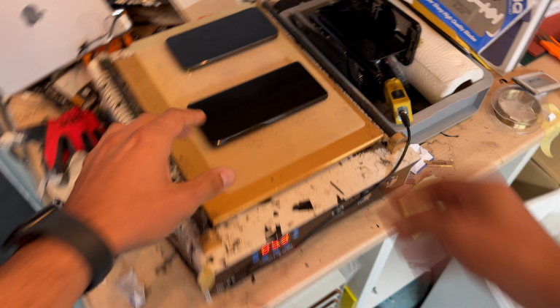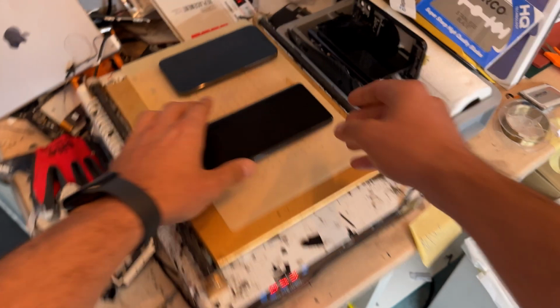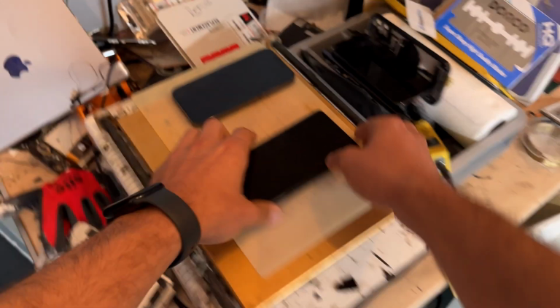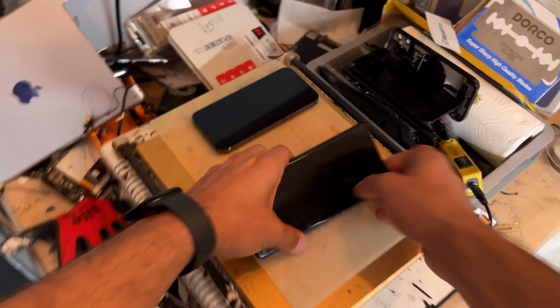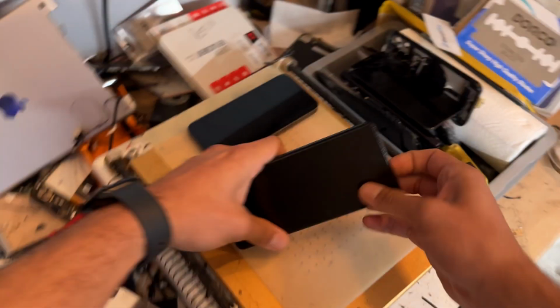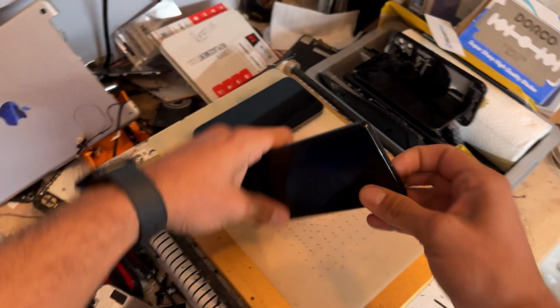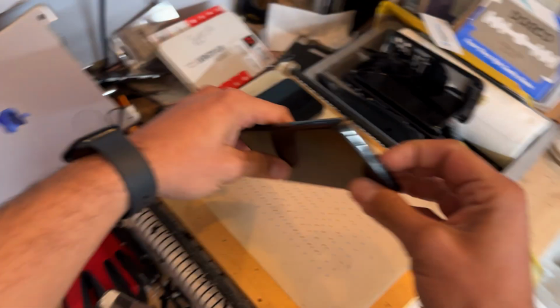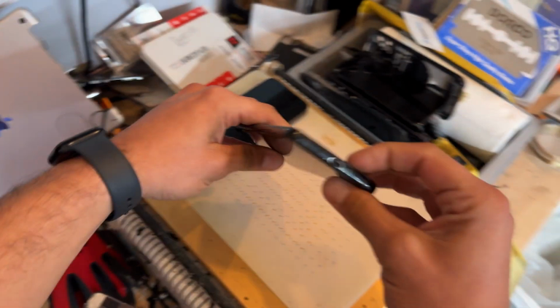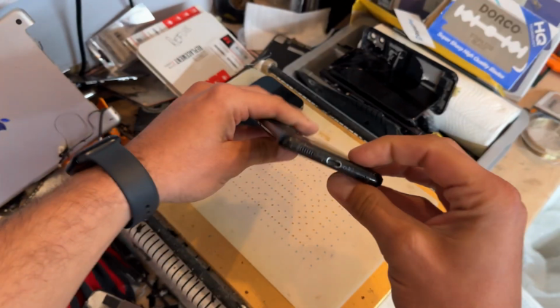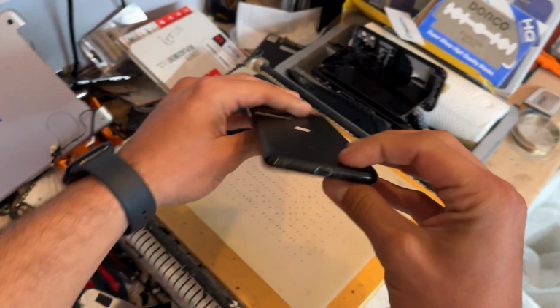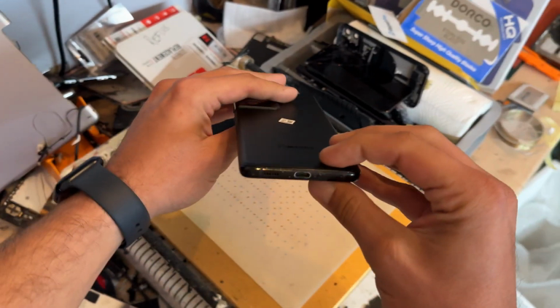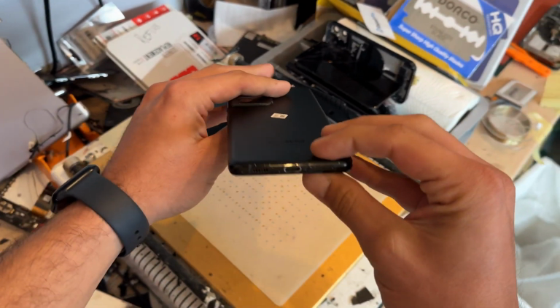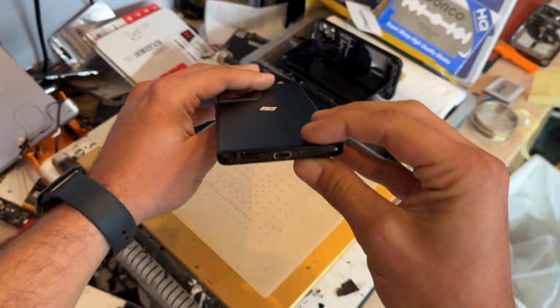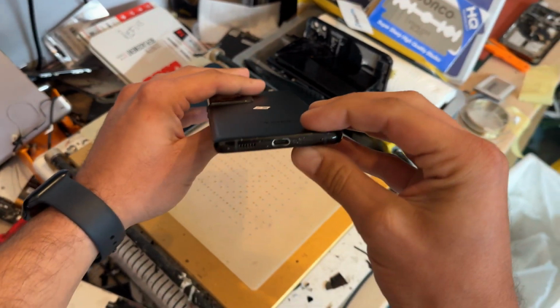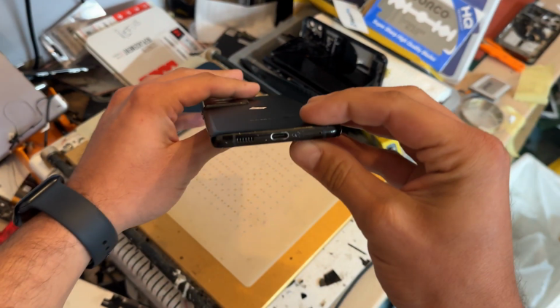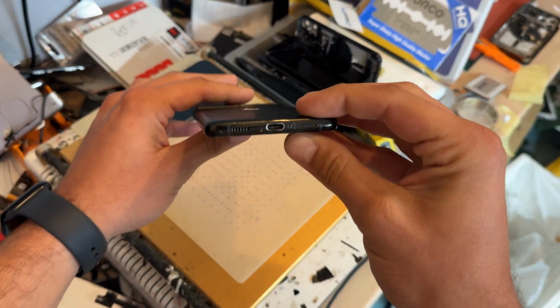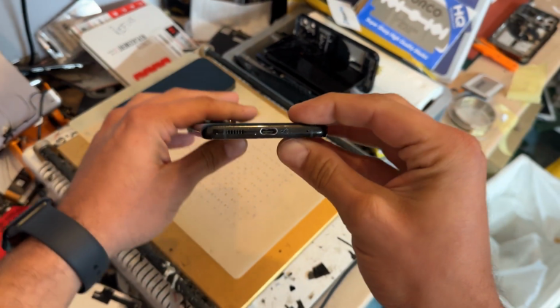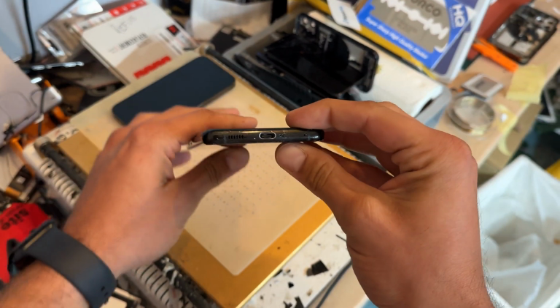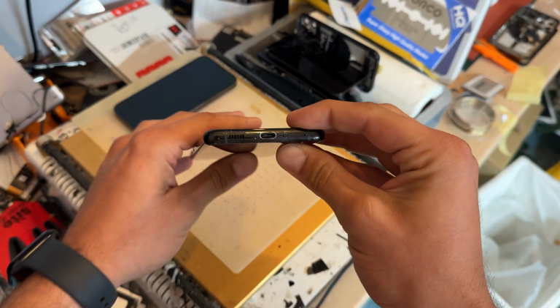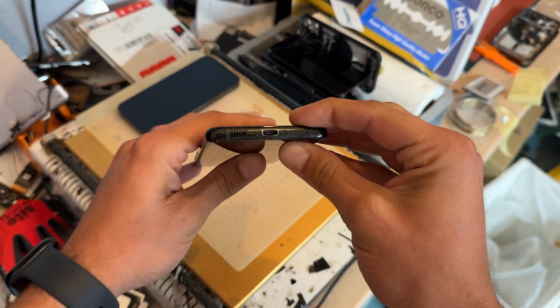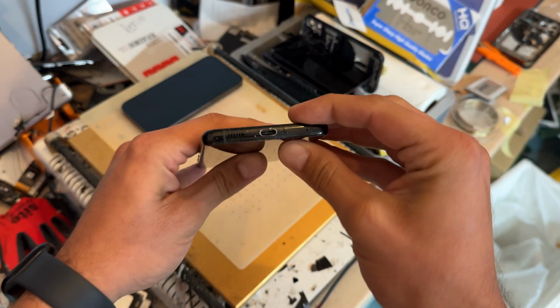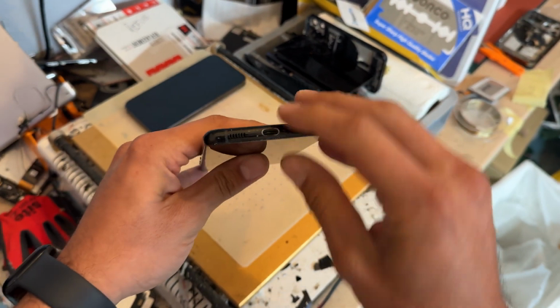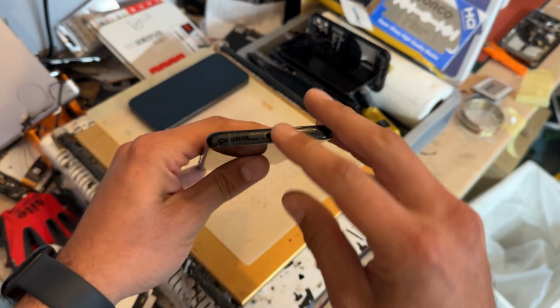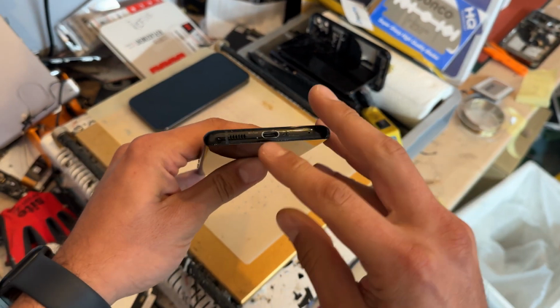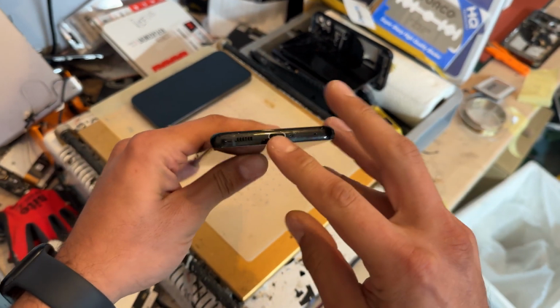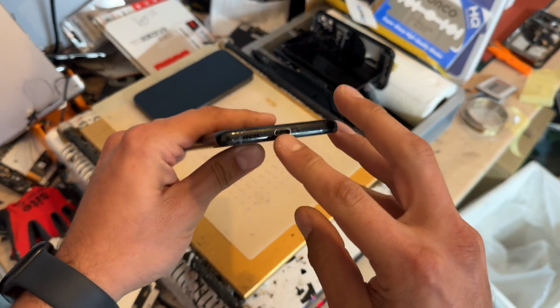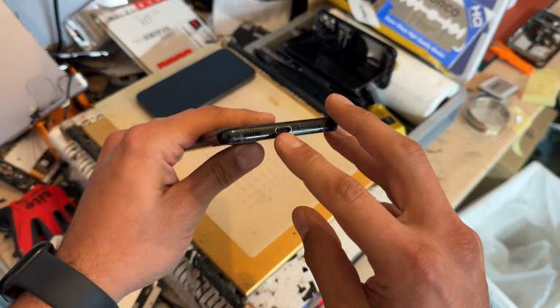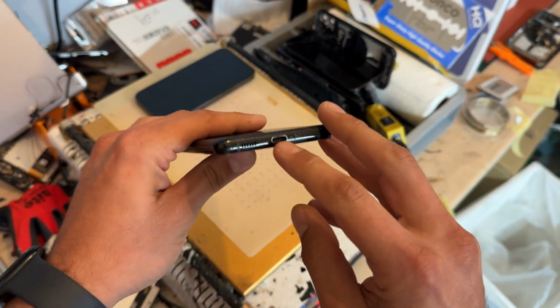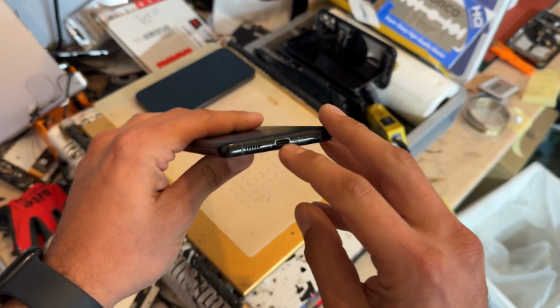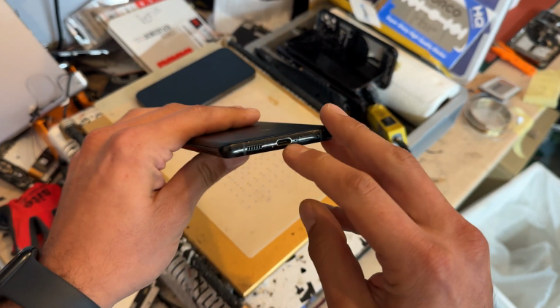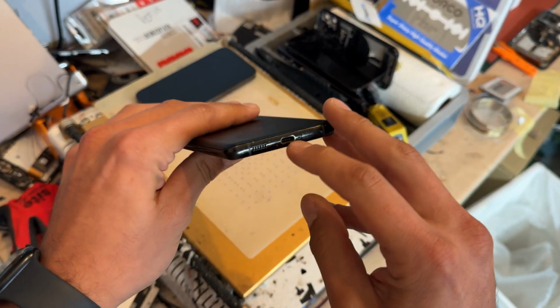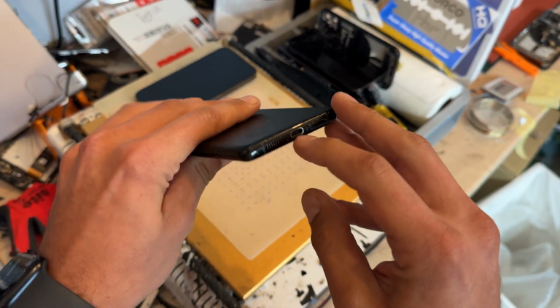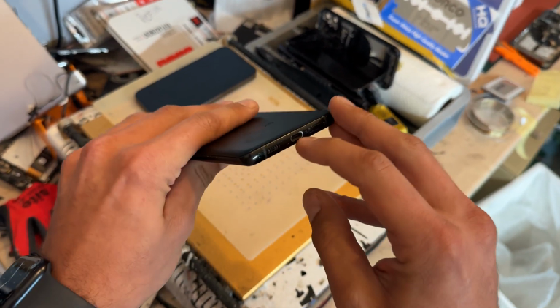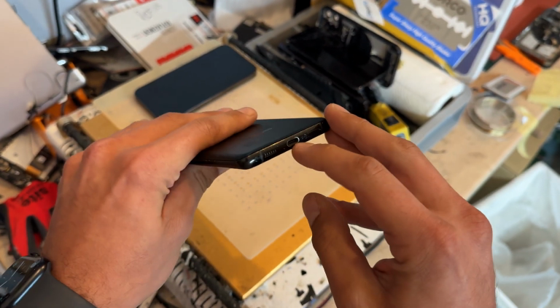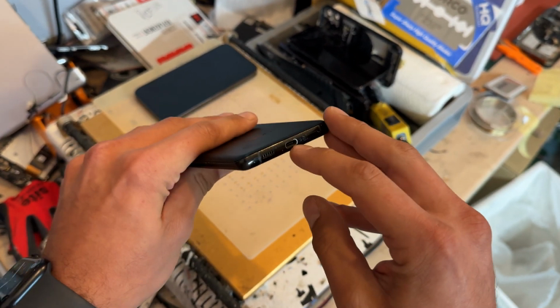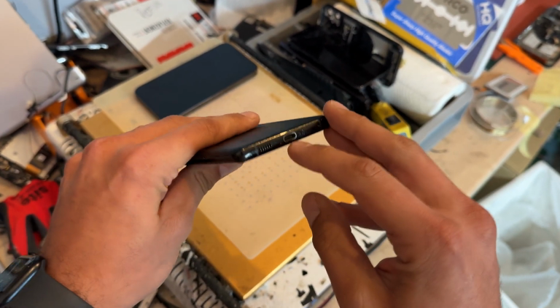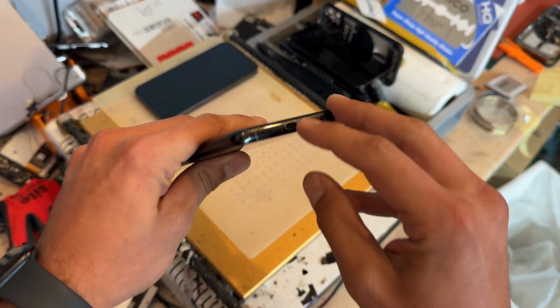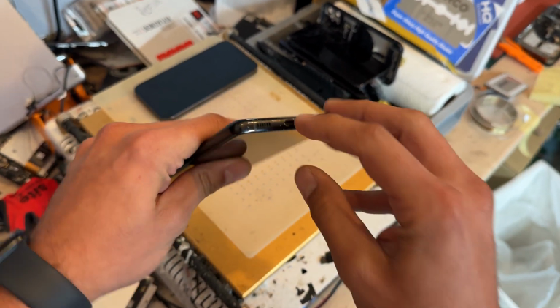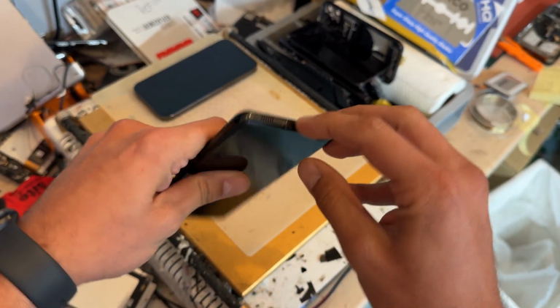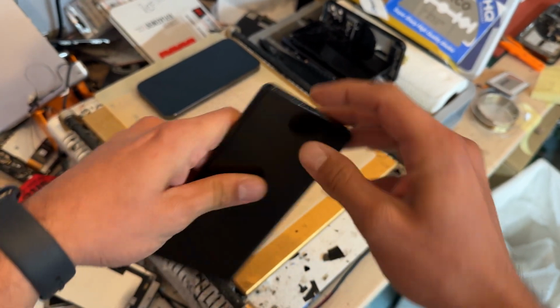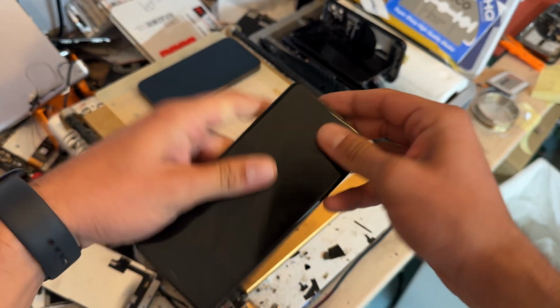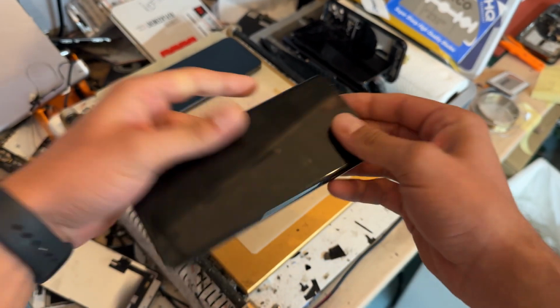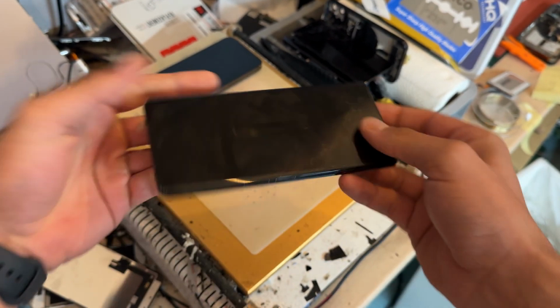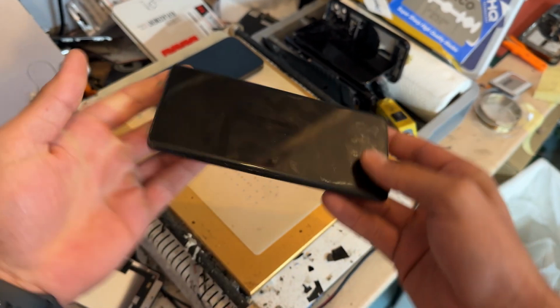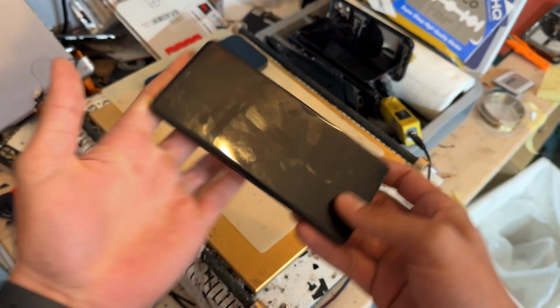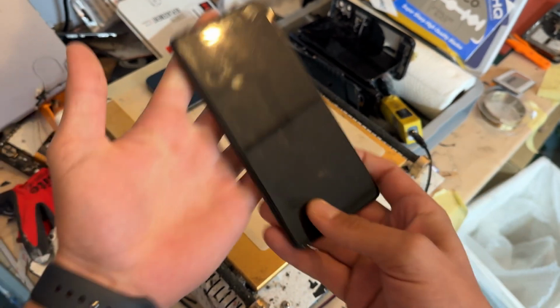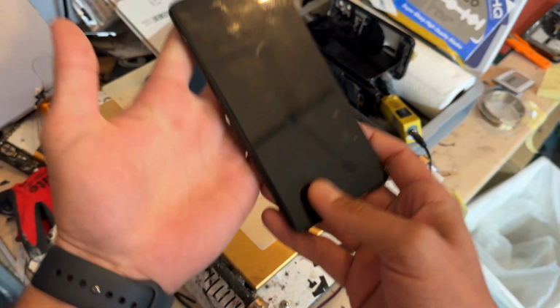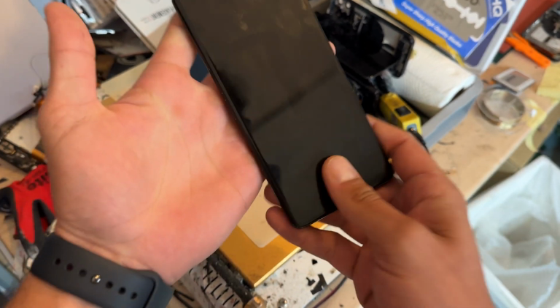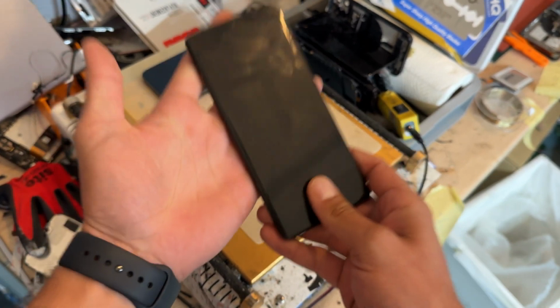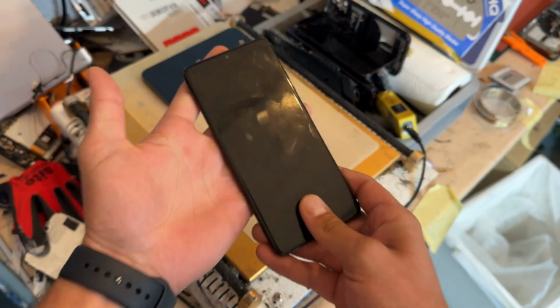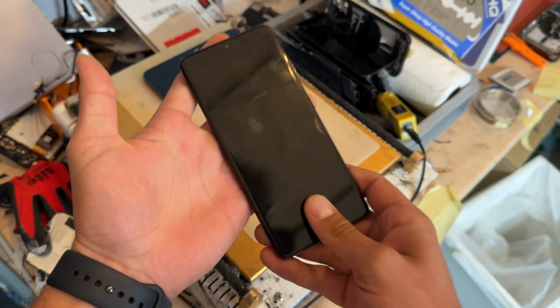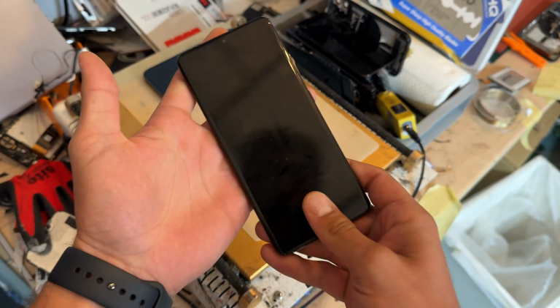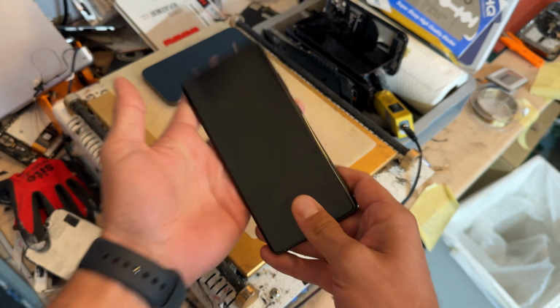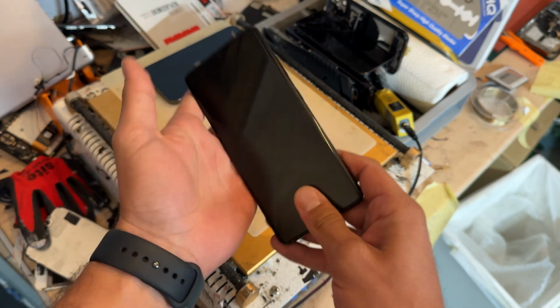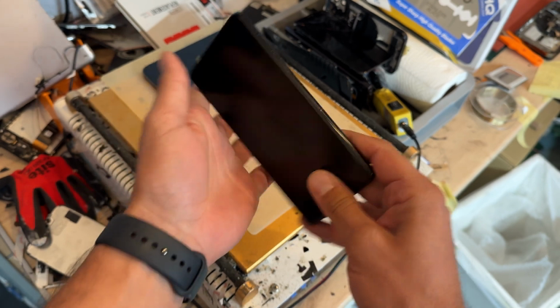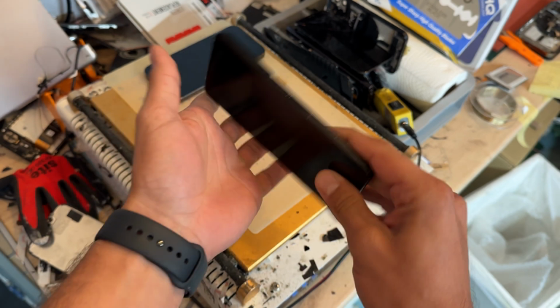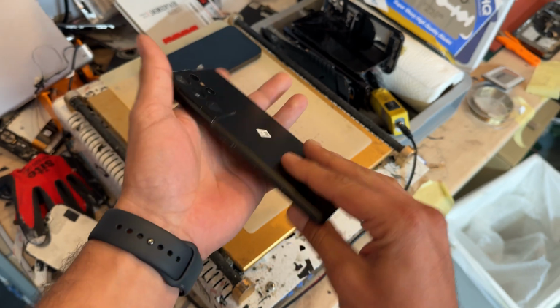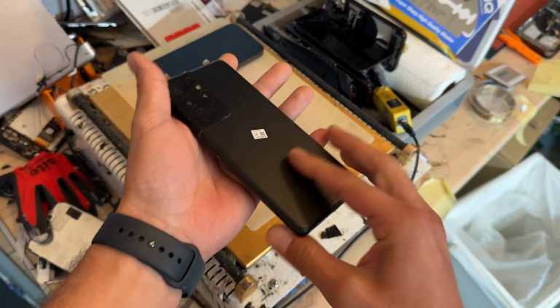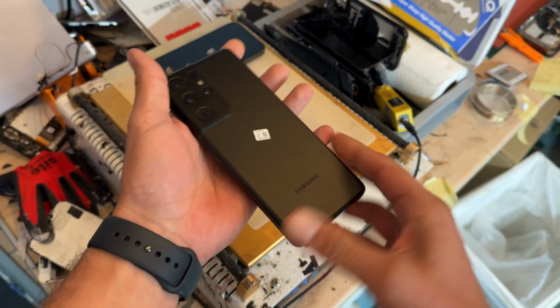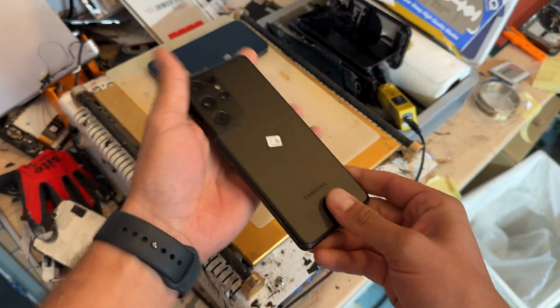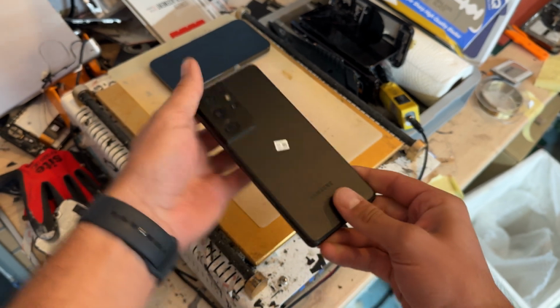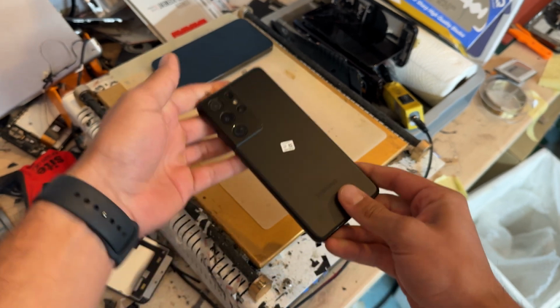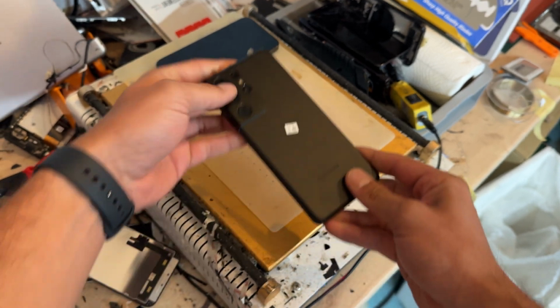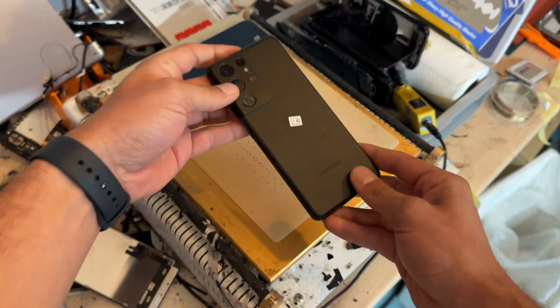In this video, I'm going to show you careful step-by-step instructions on how to replace the charging port on the Samsung S21 Ultra.